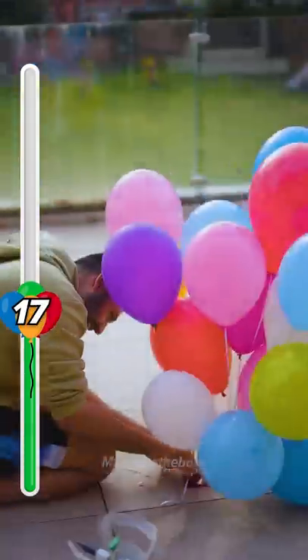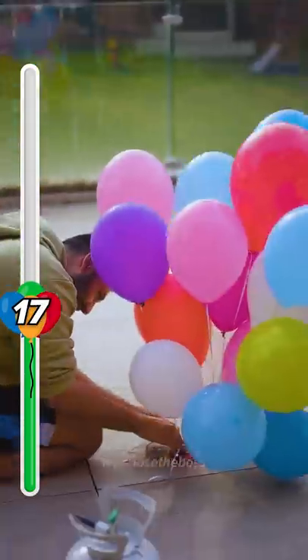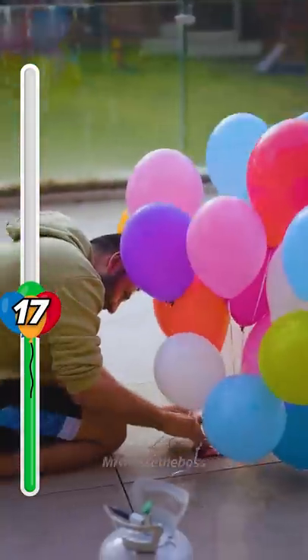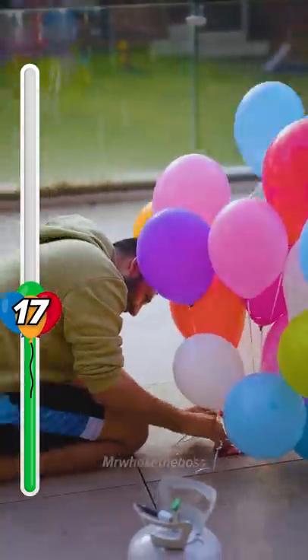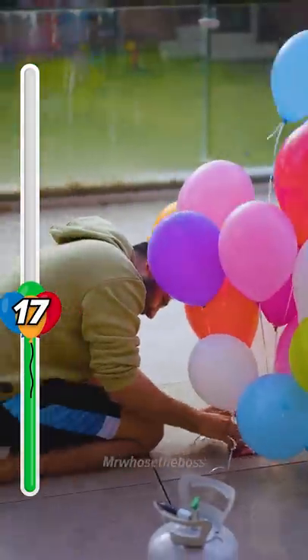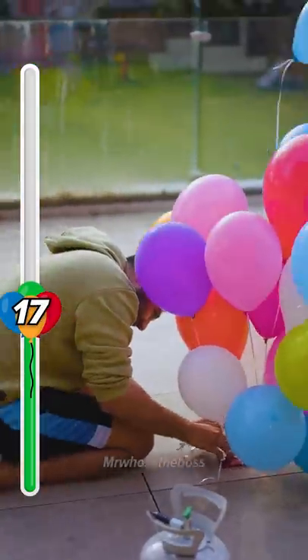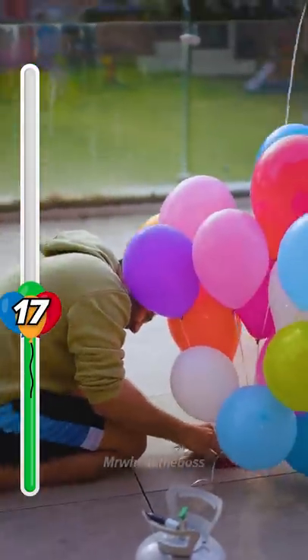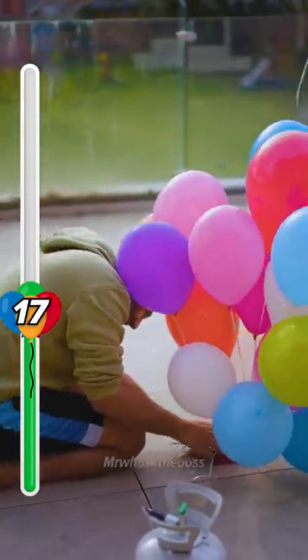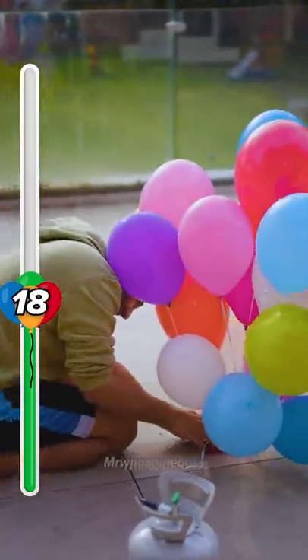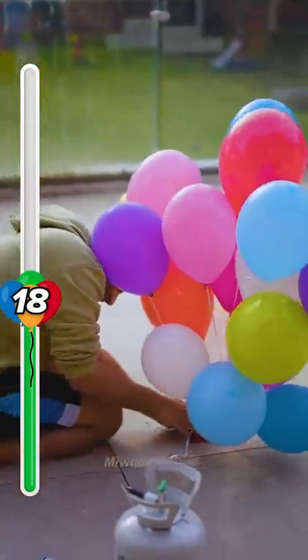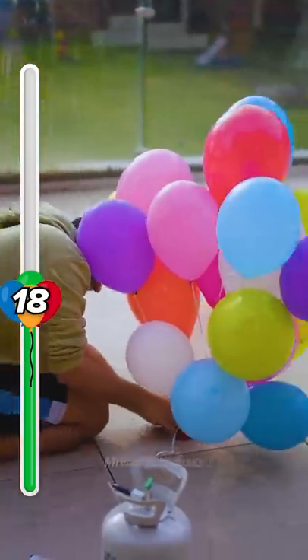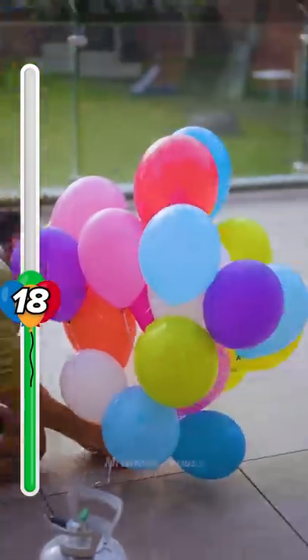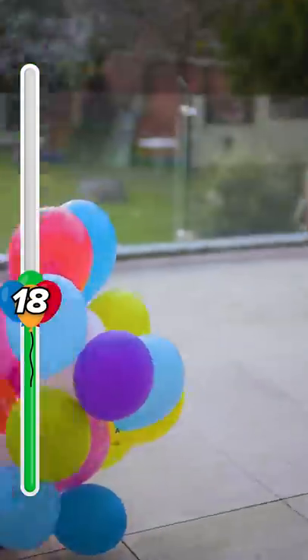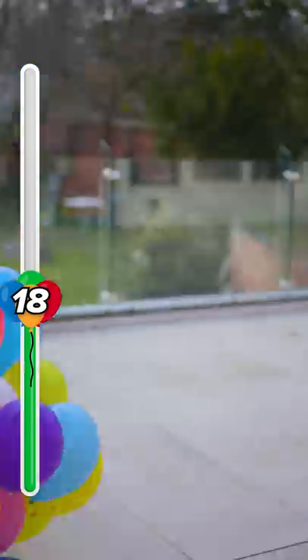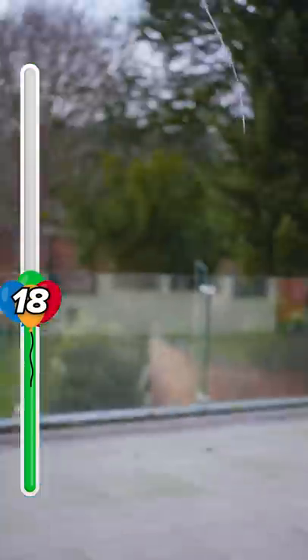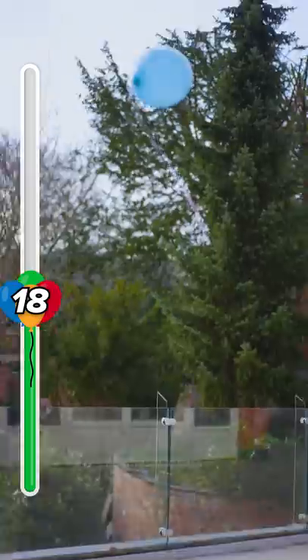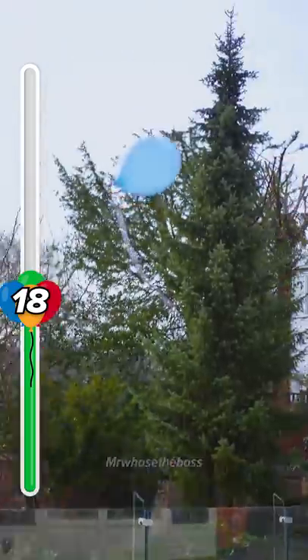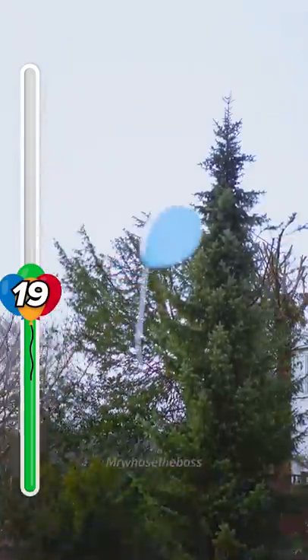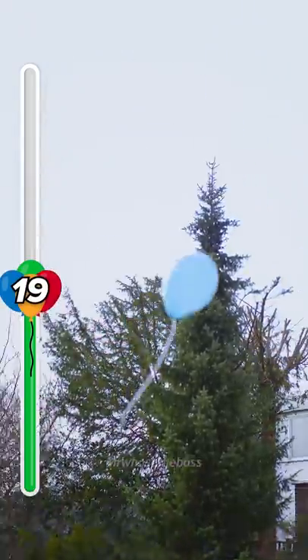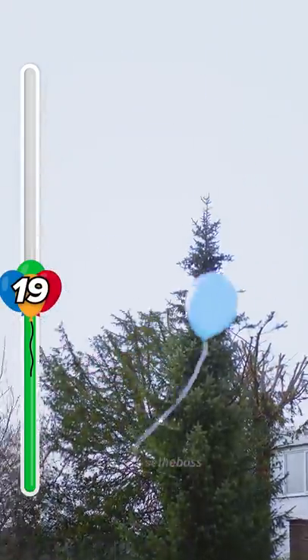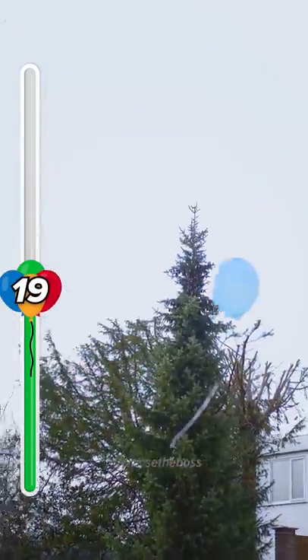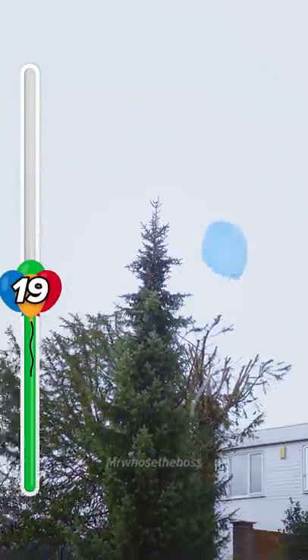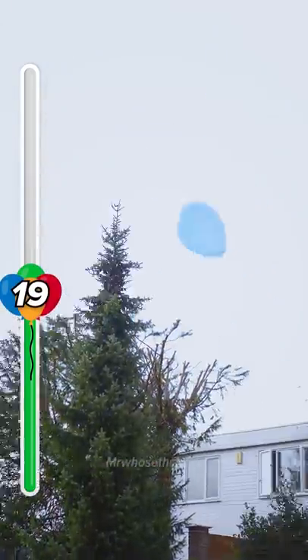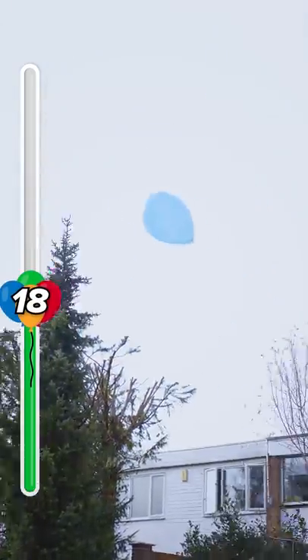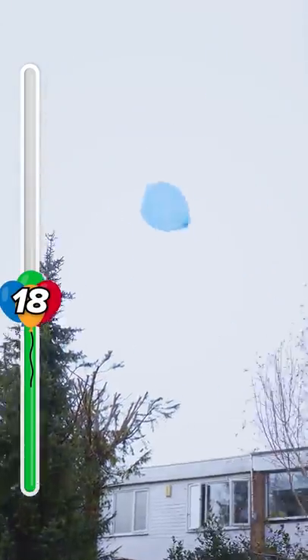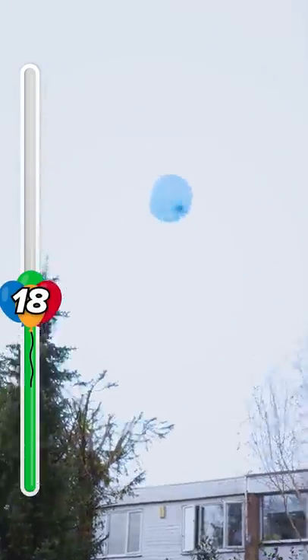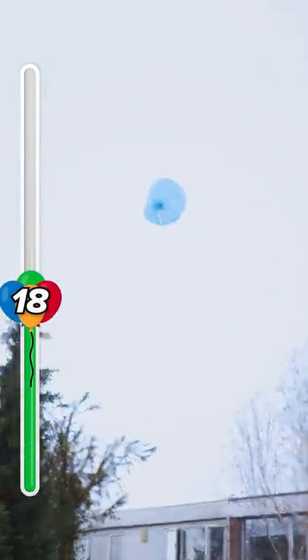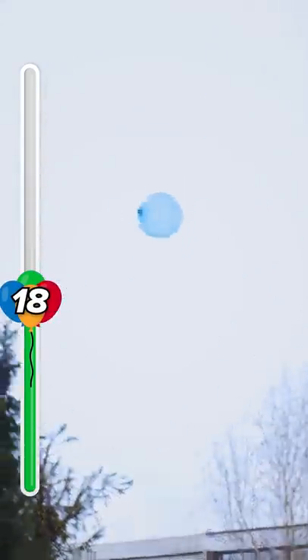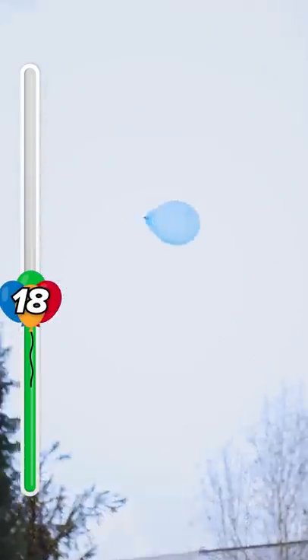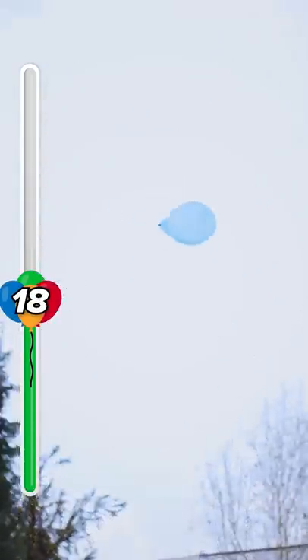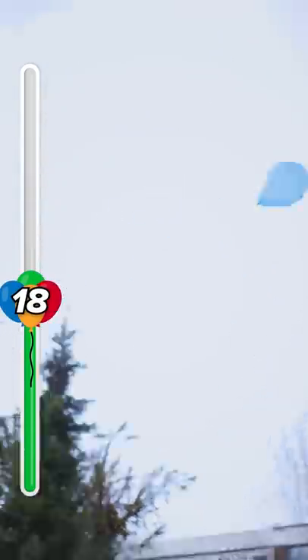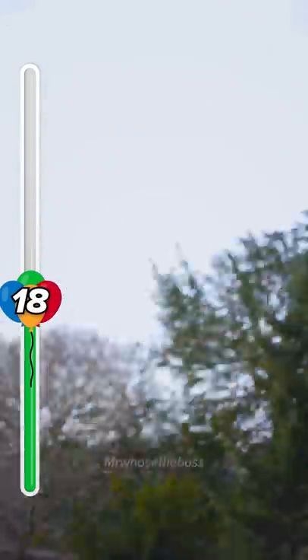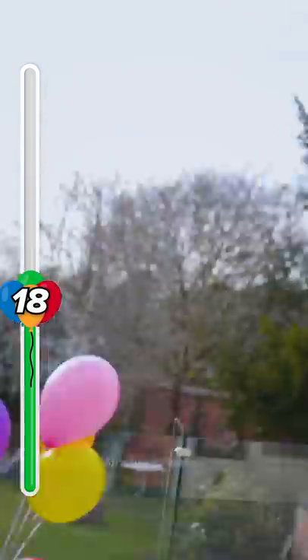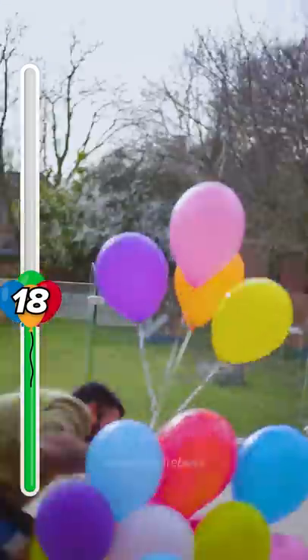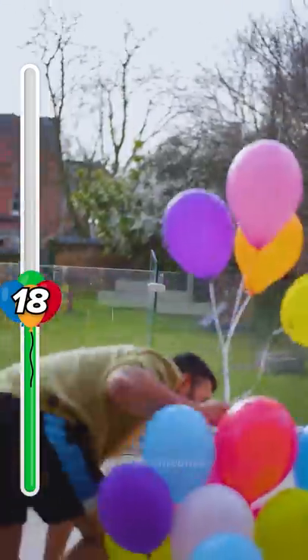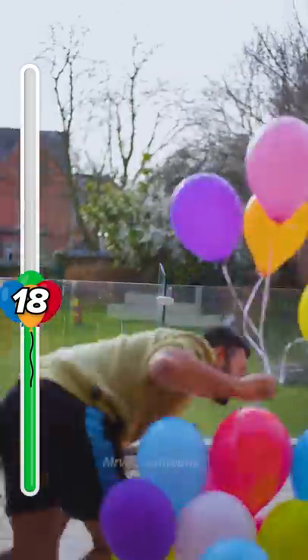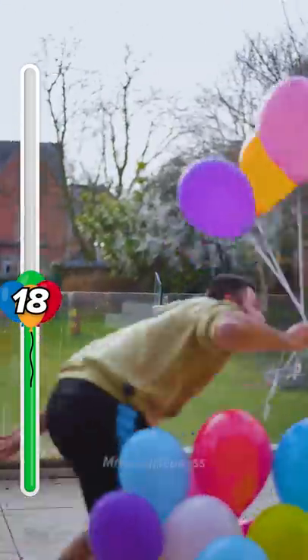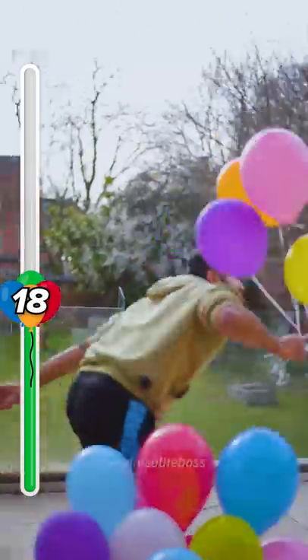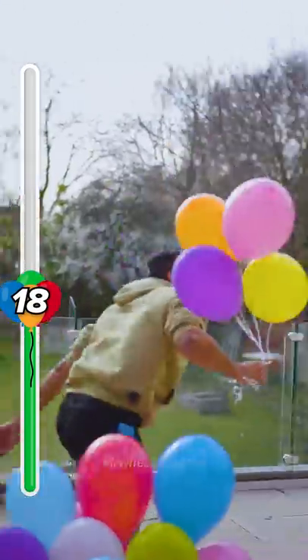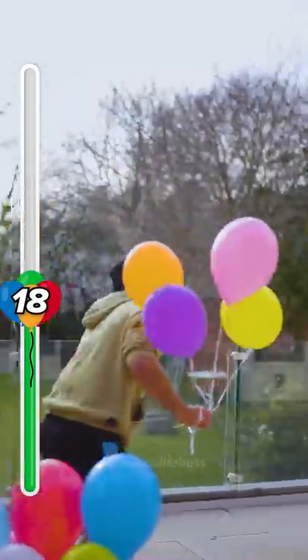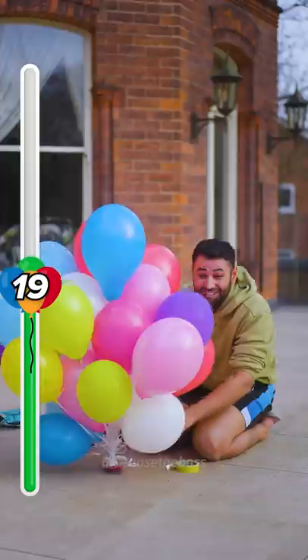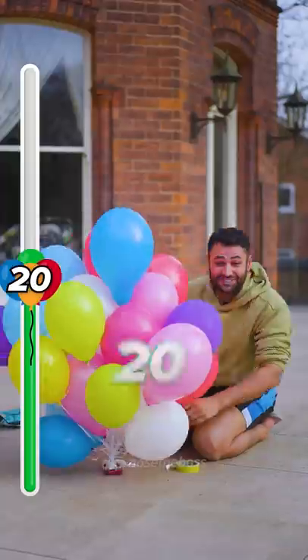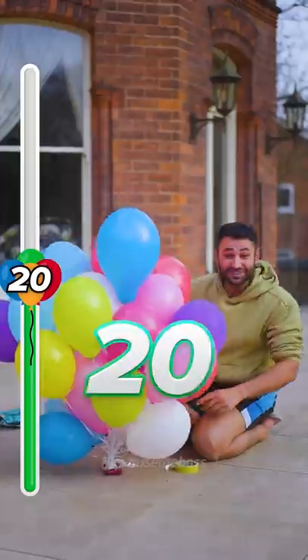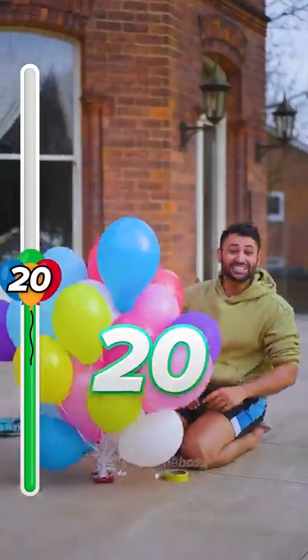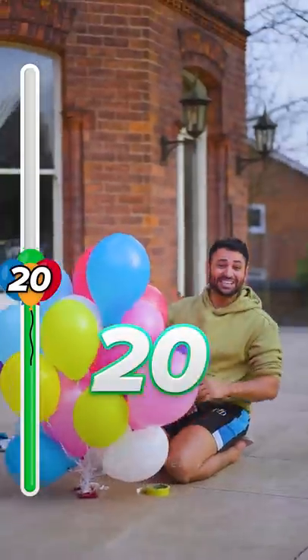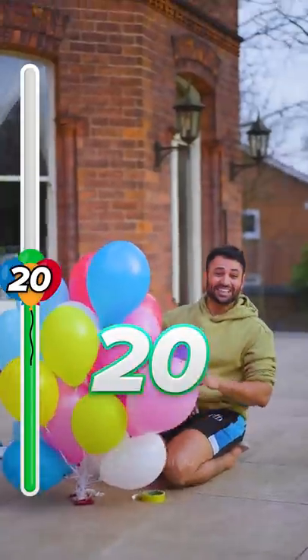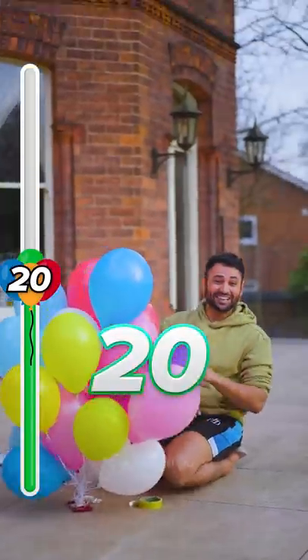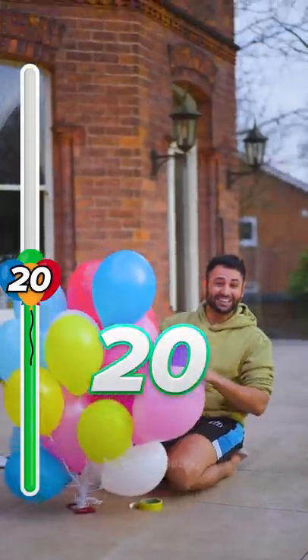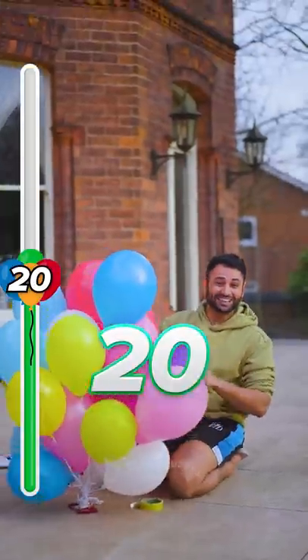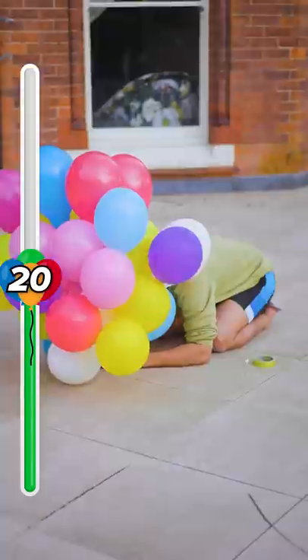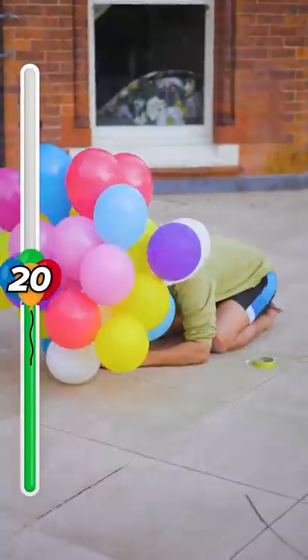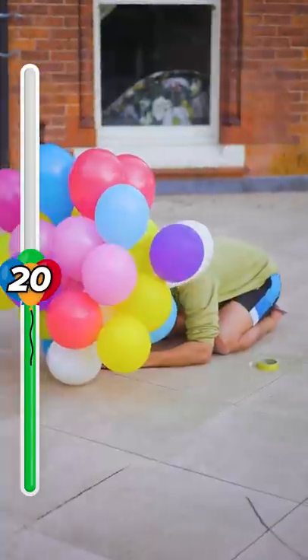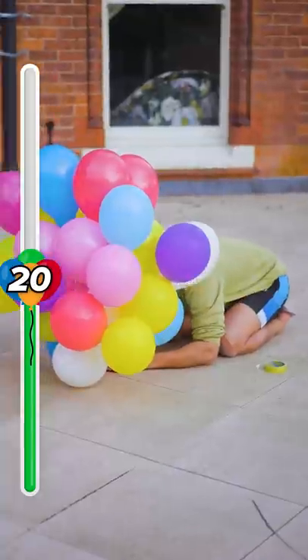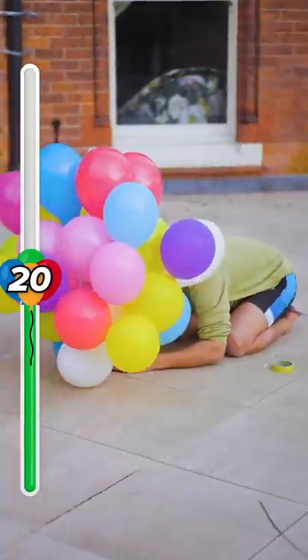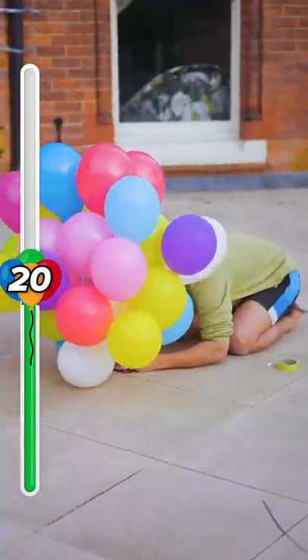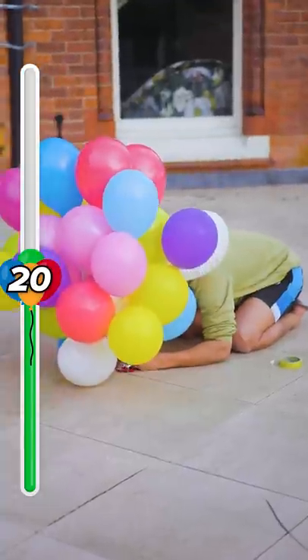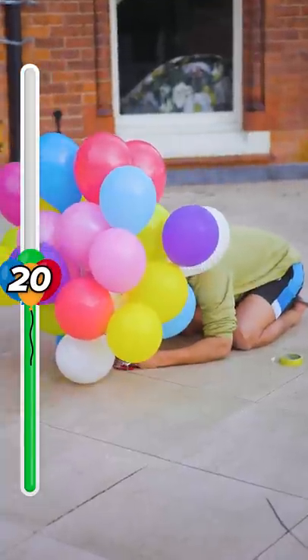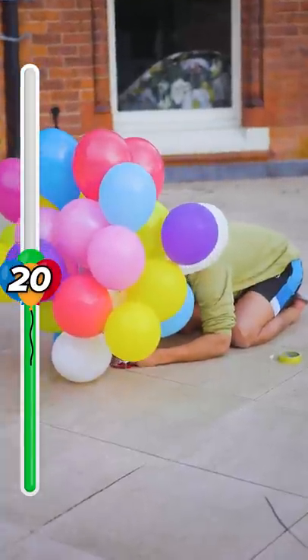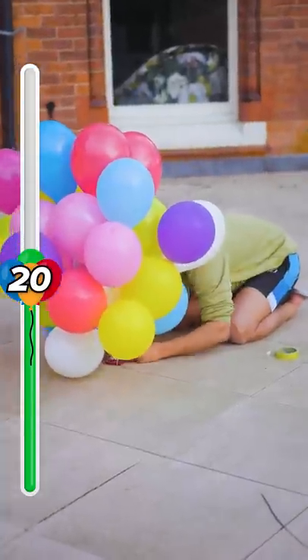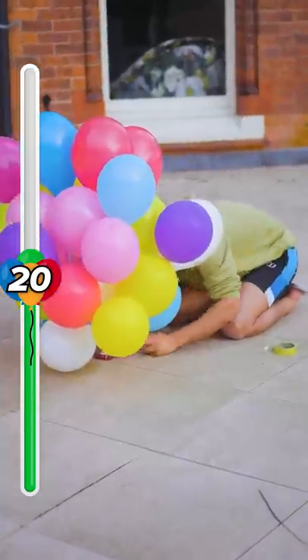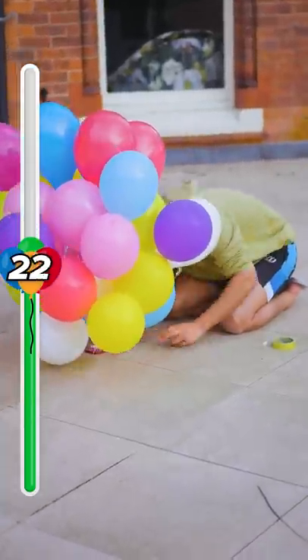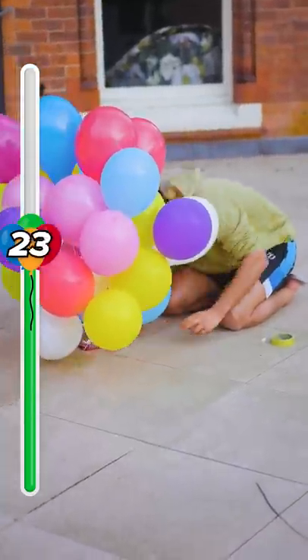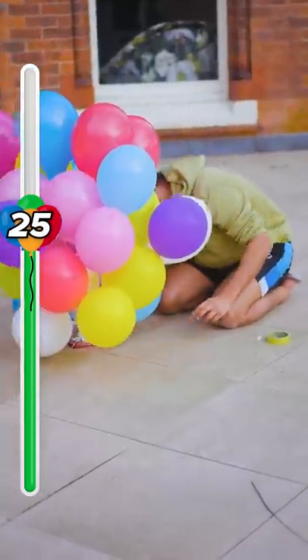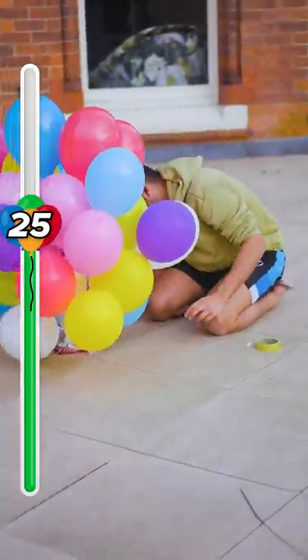17, 18, 19... no. 20. So this will take us to 25.